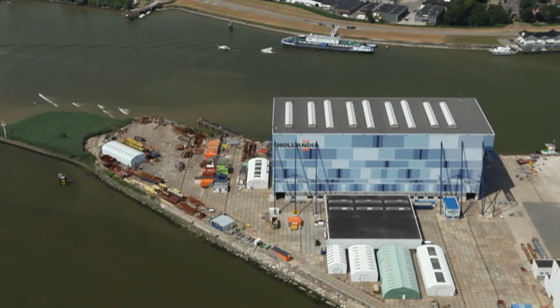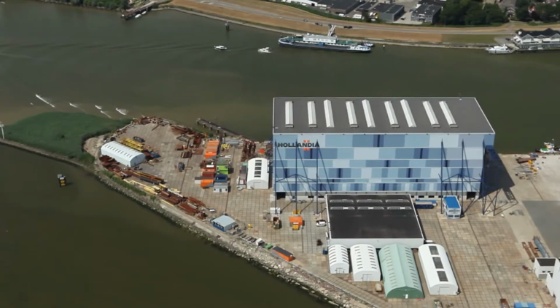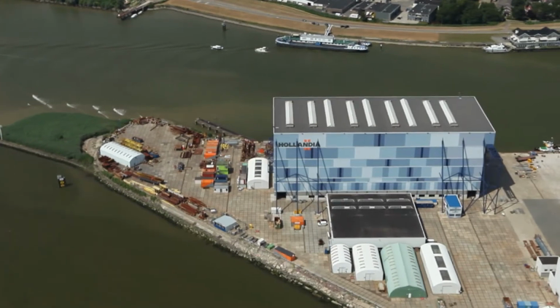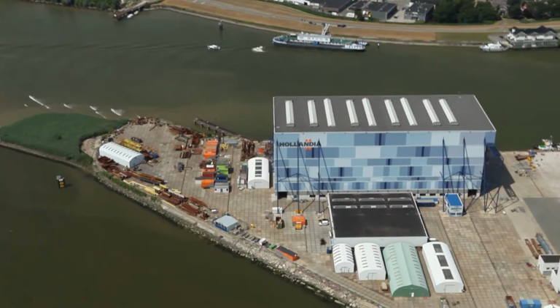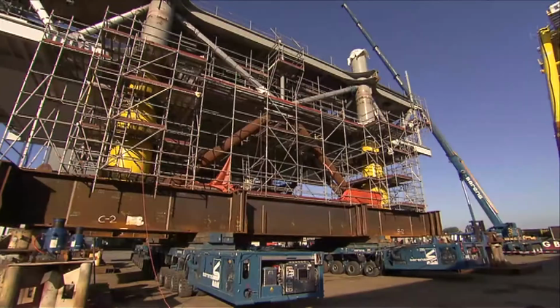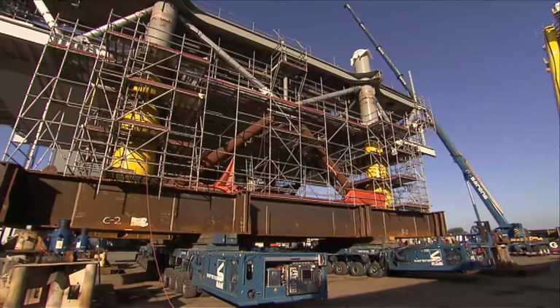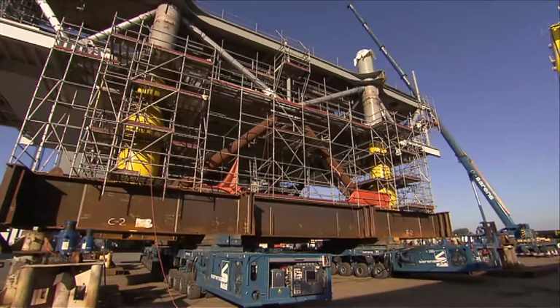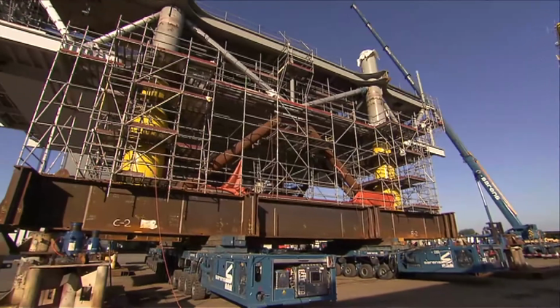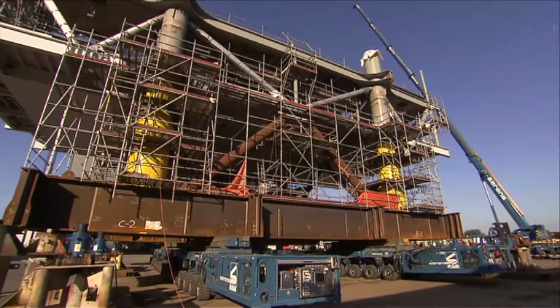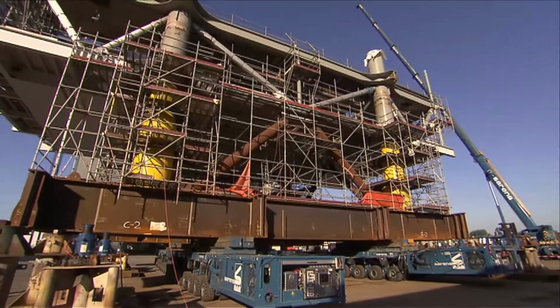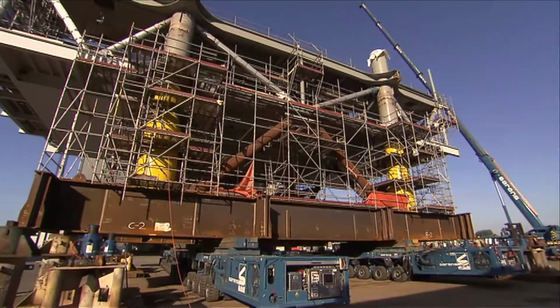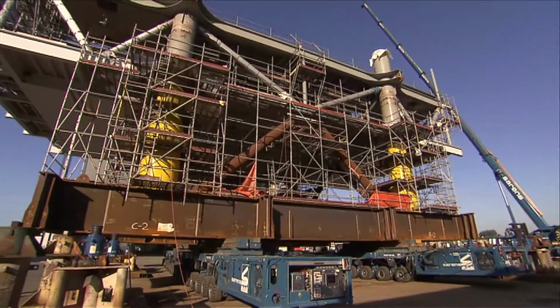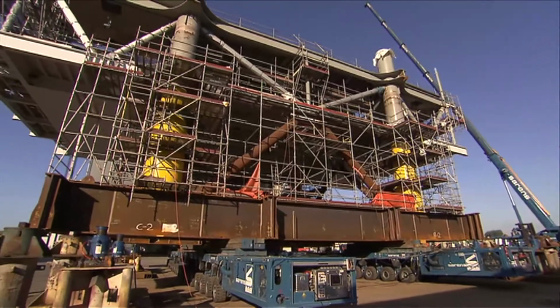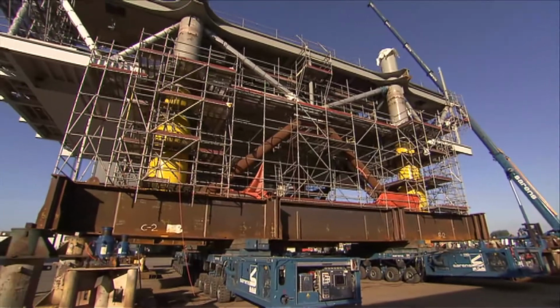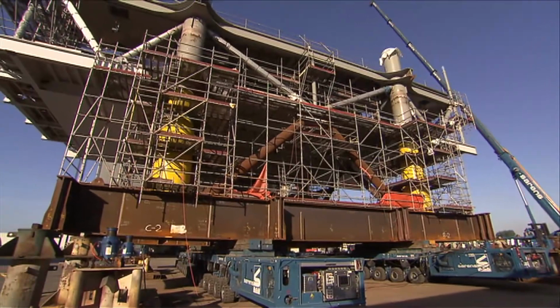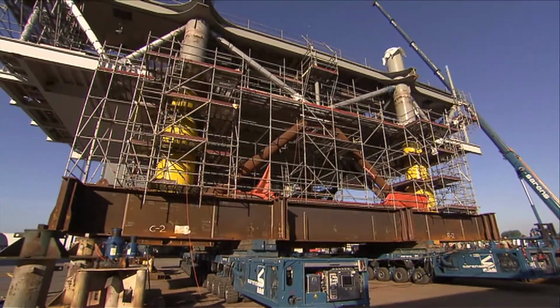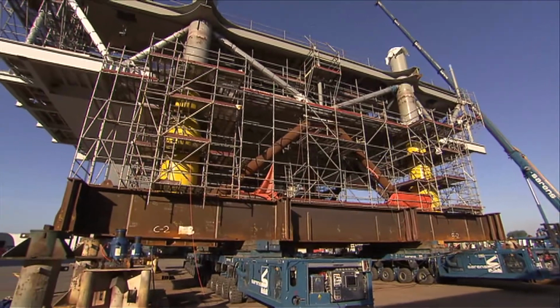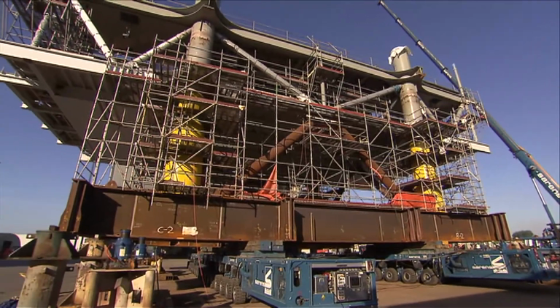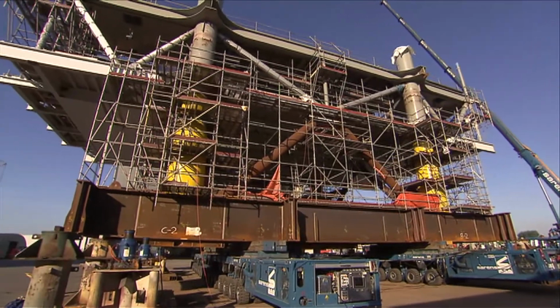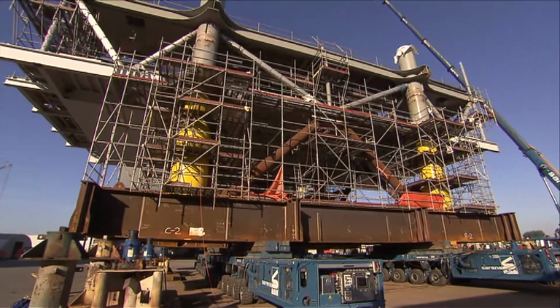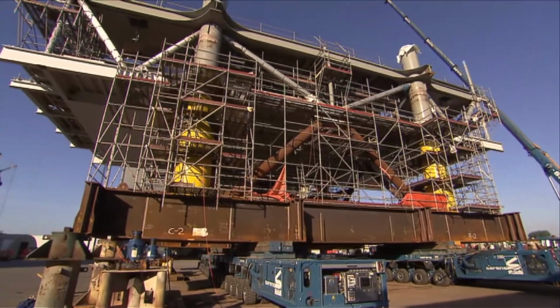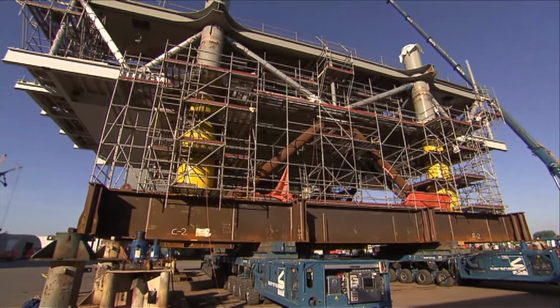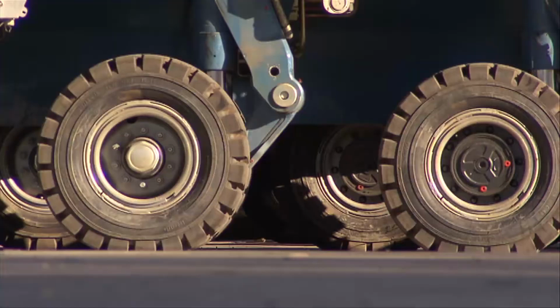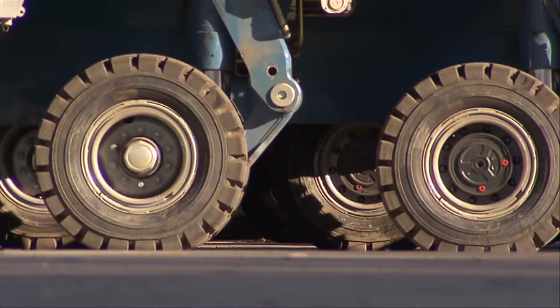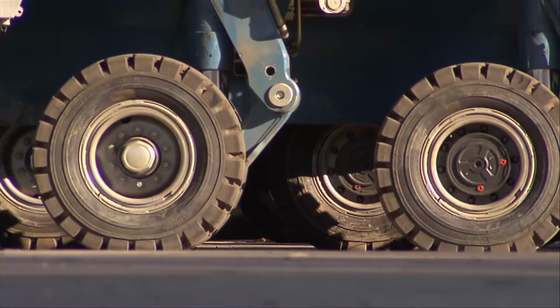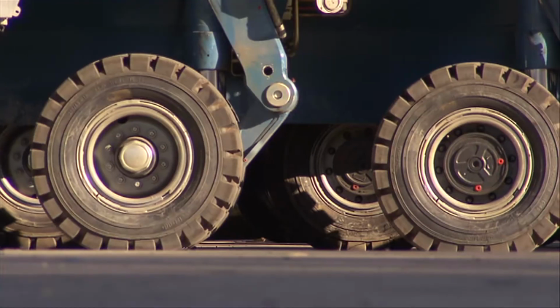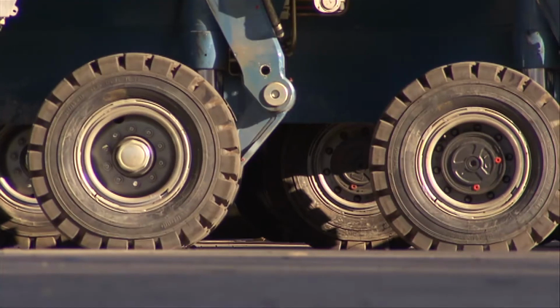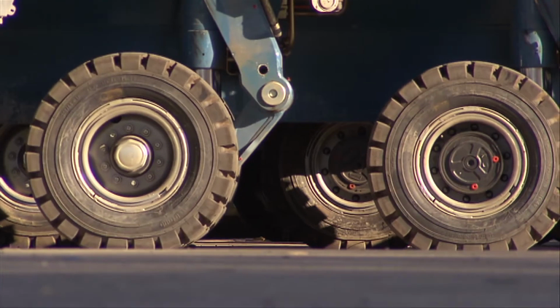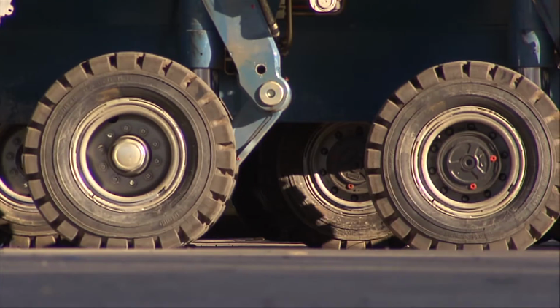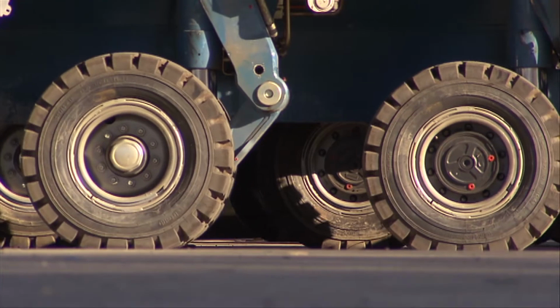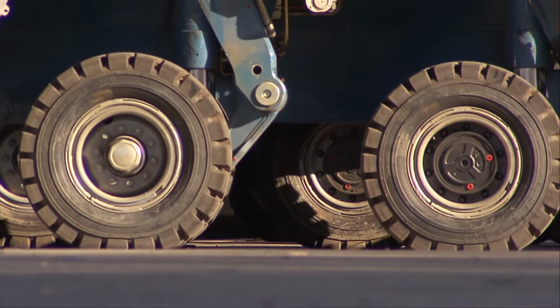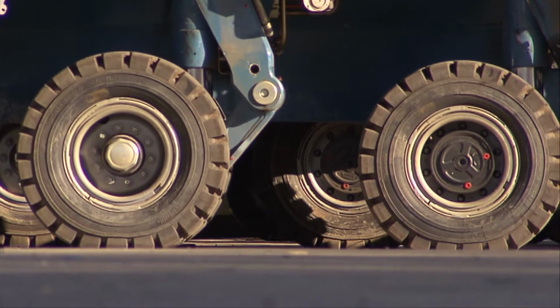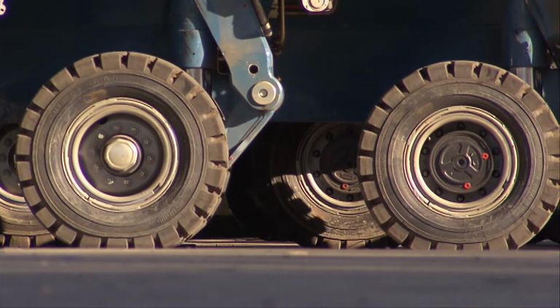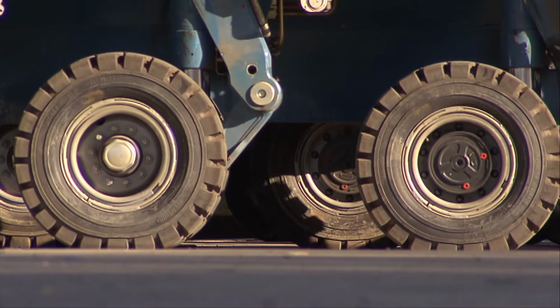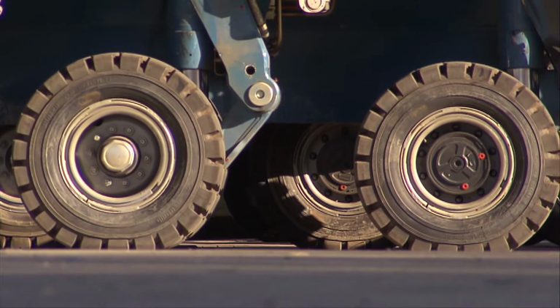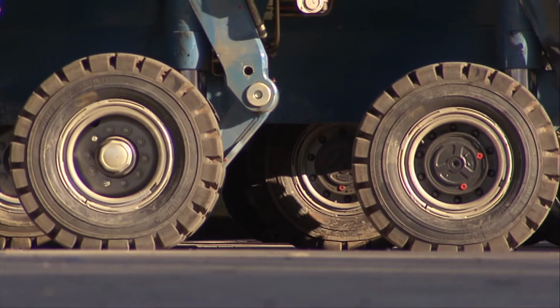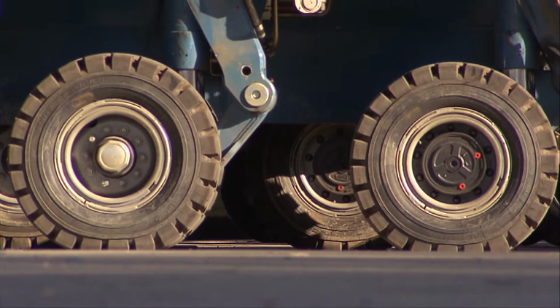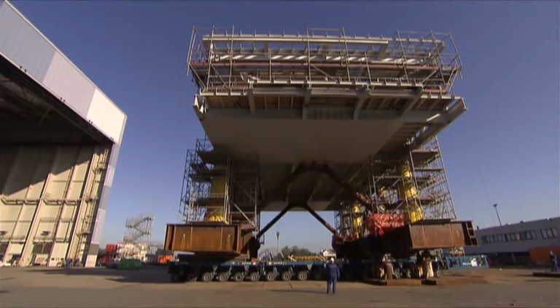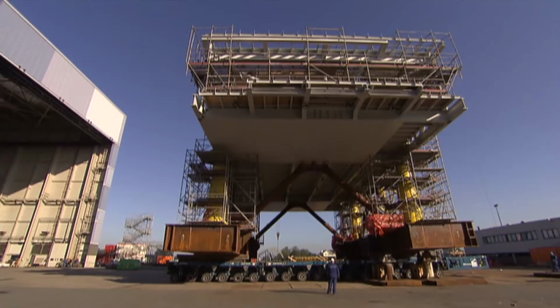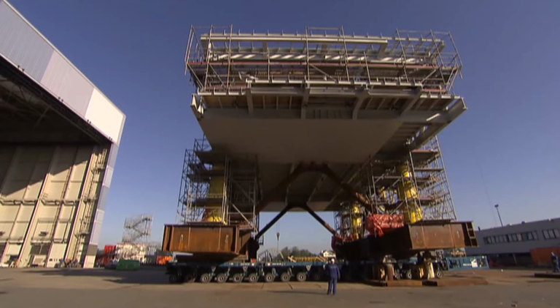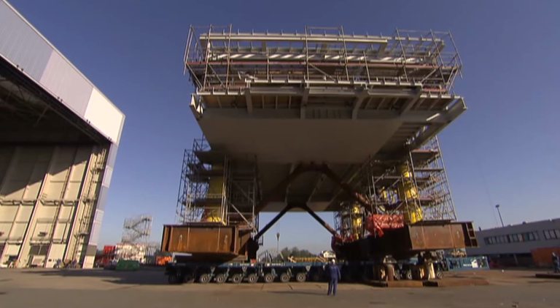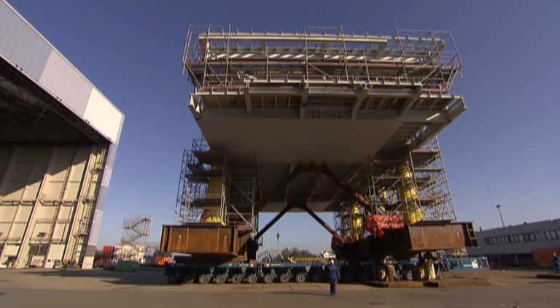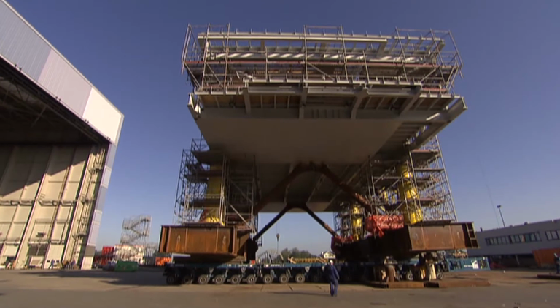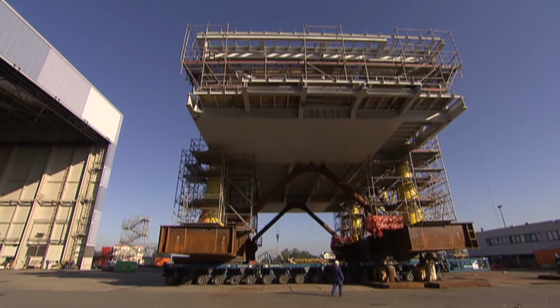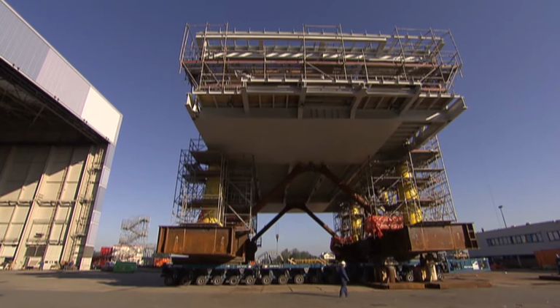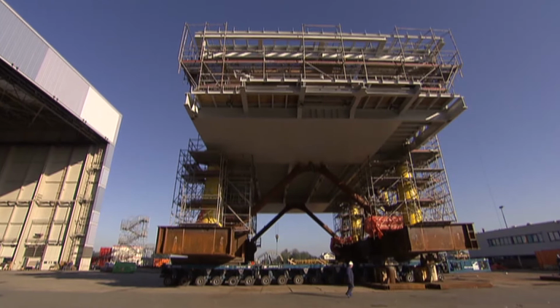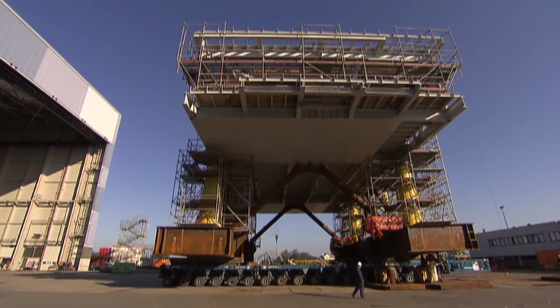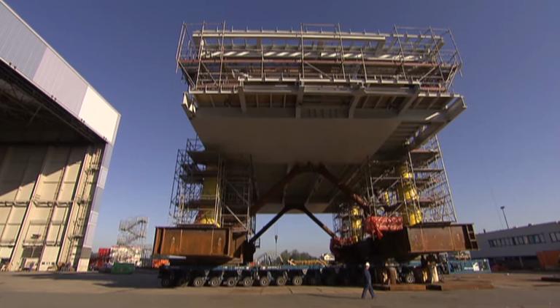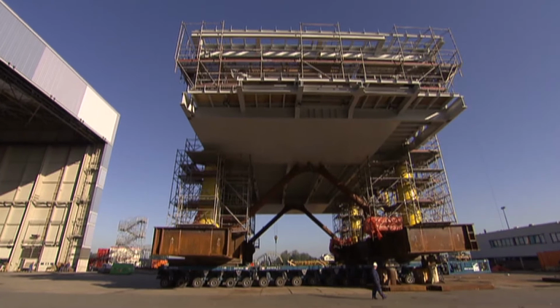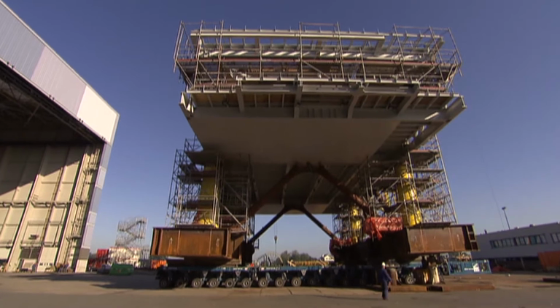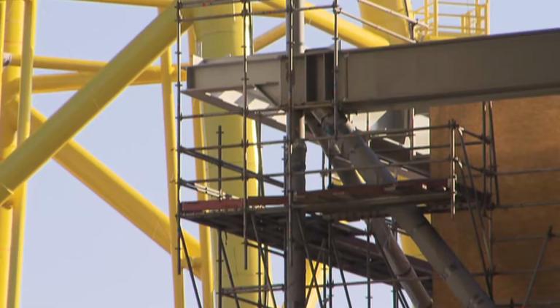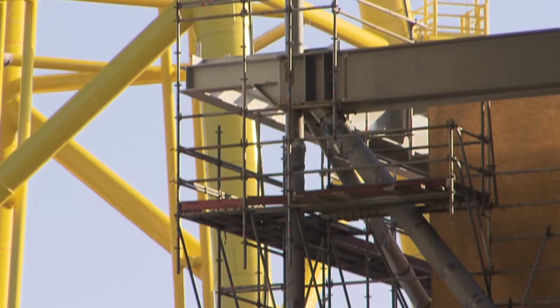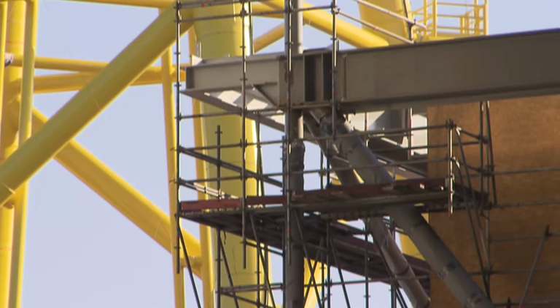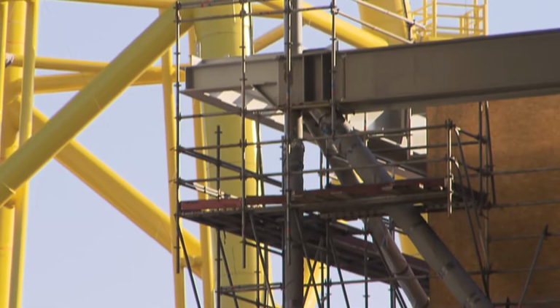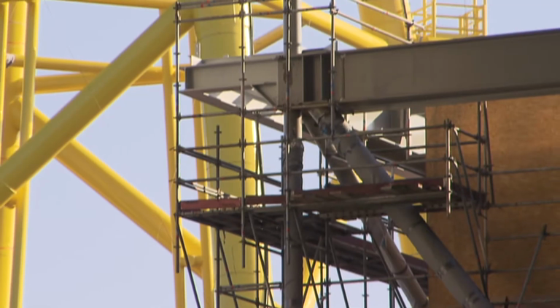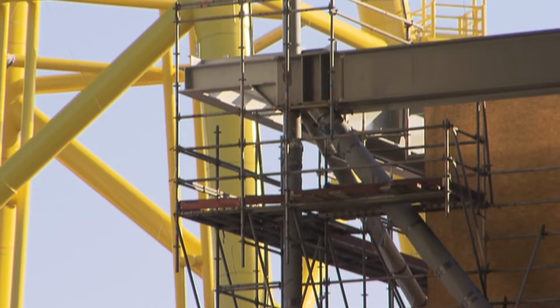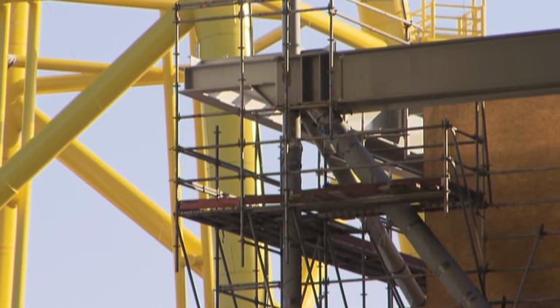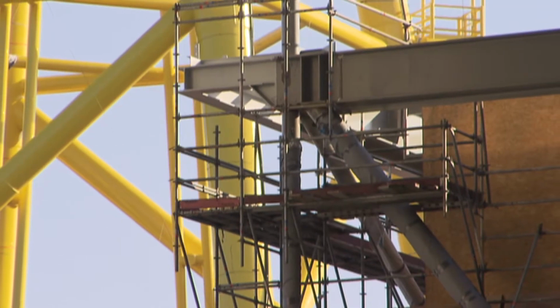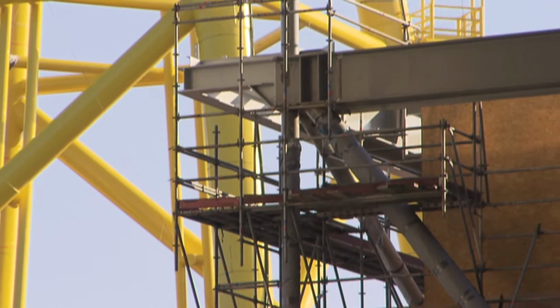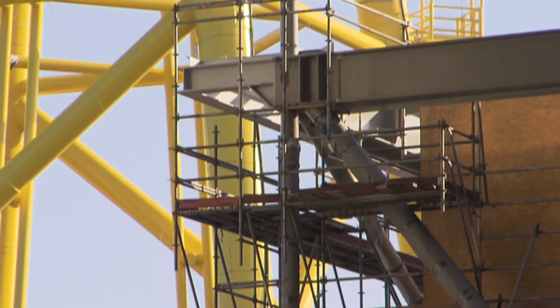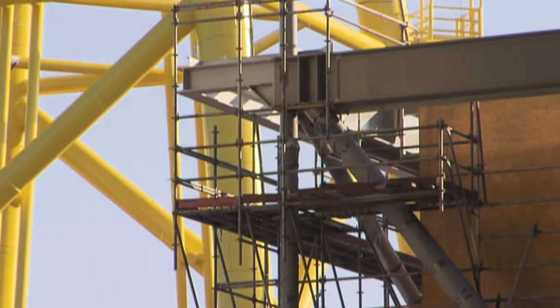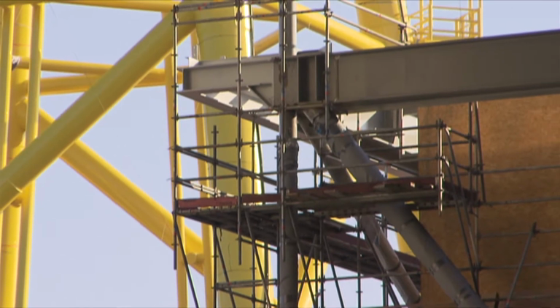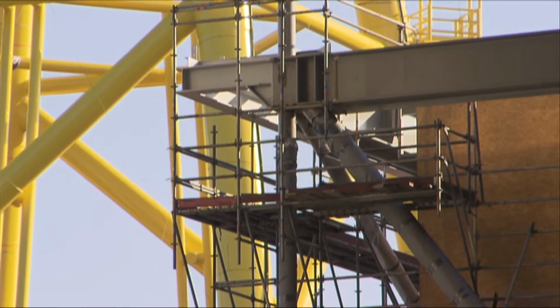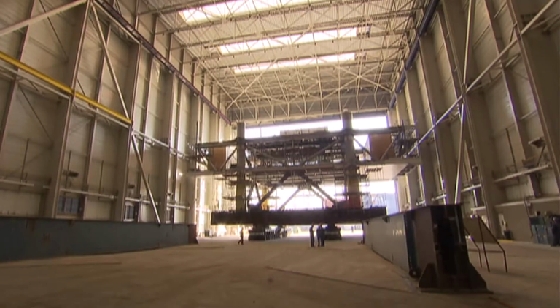Due to its location, the Dantusk windfarm needs its own offshore substation in order to transport the electricity back to shore.